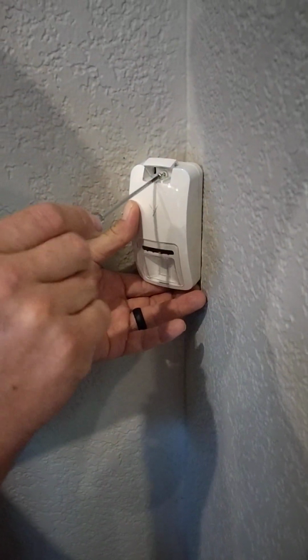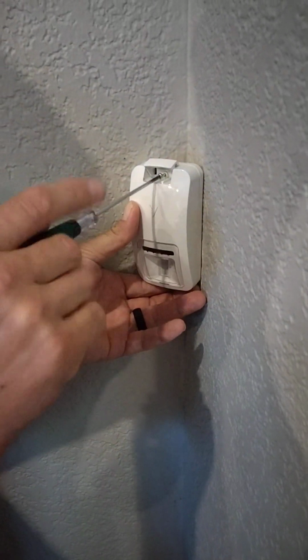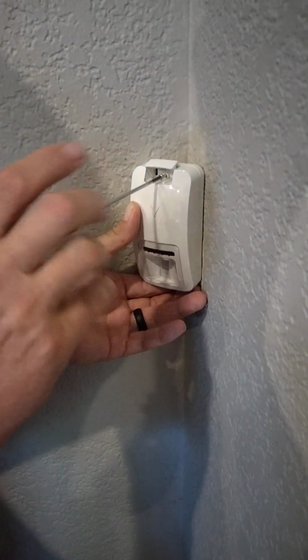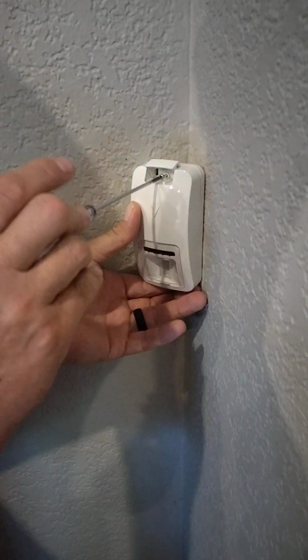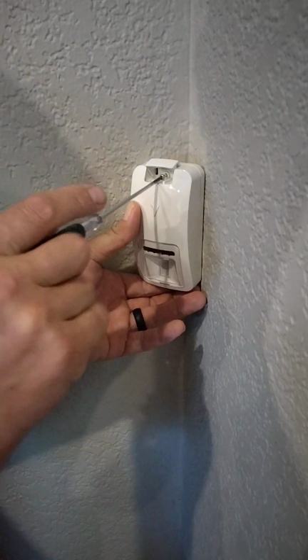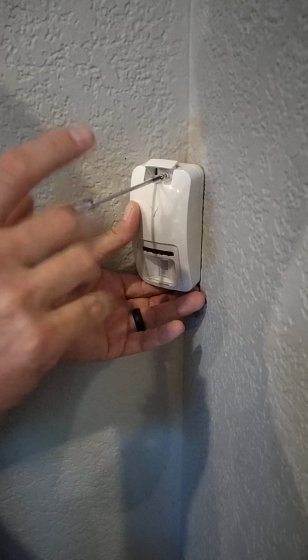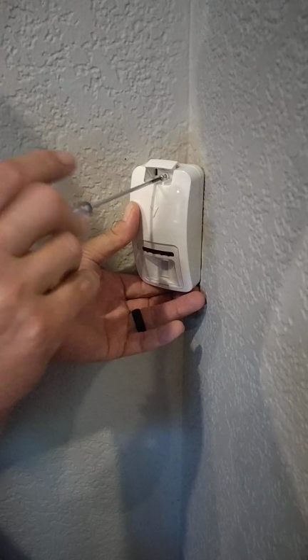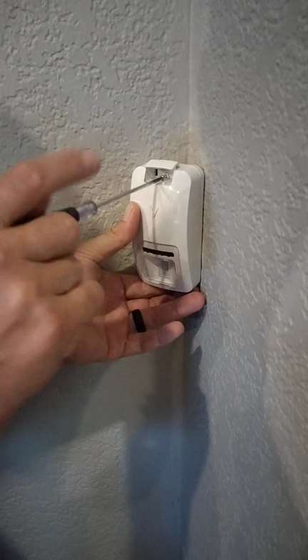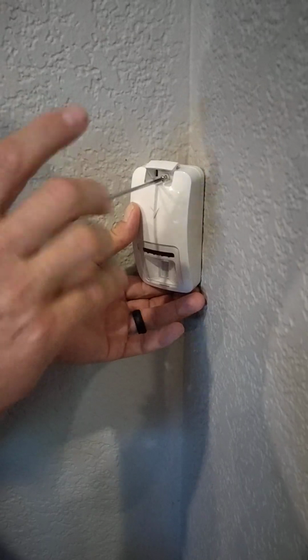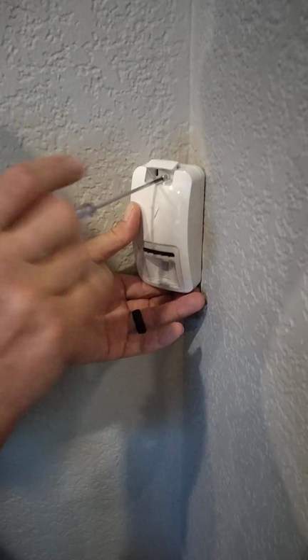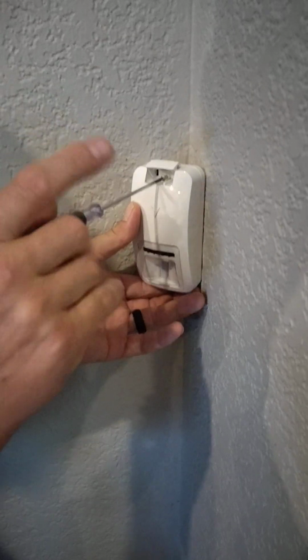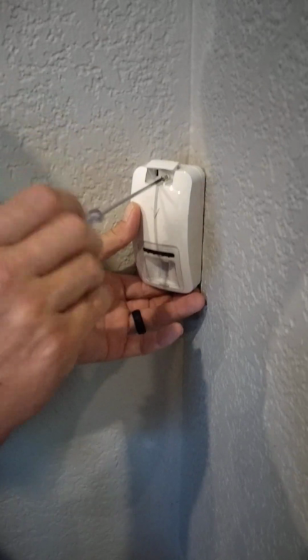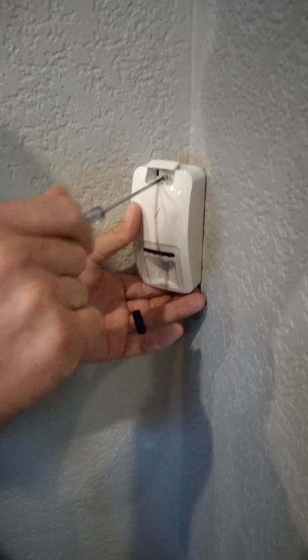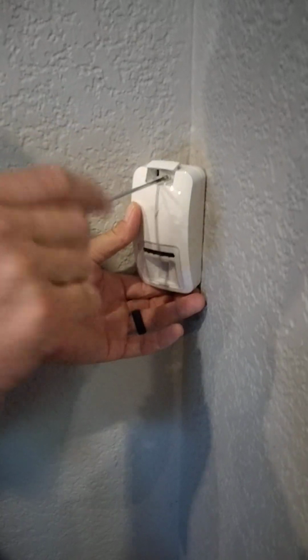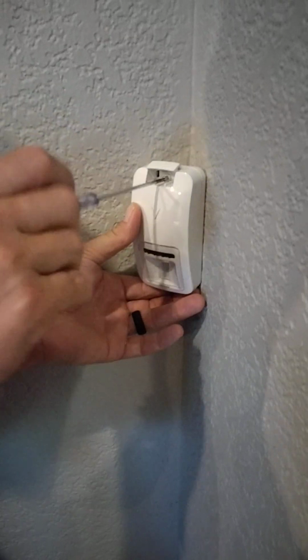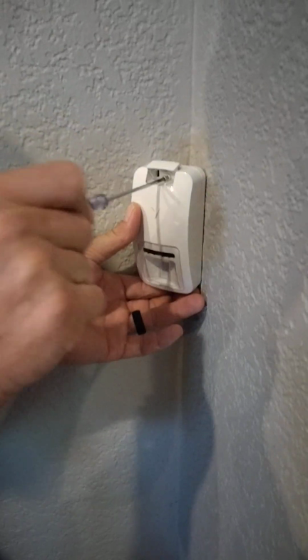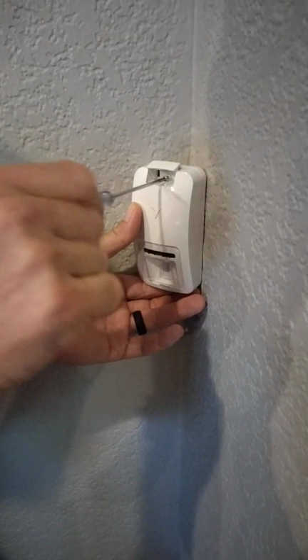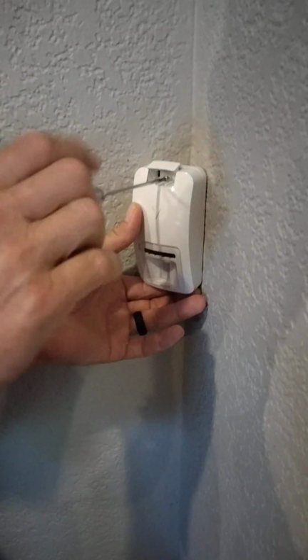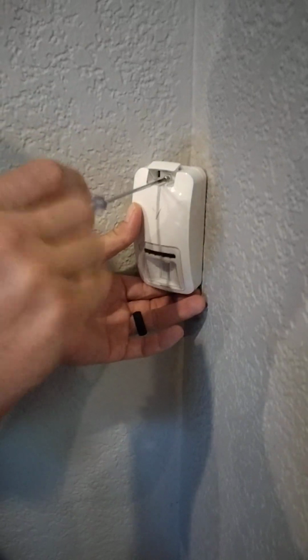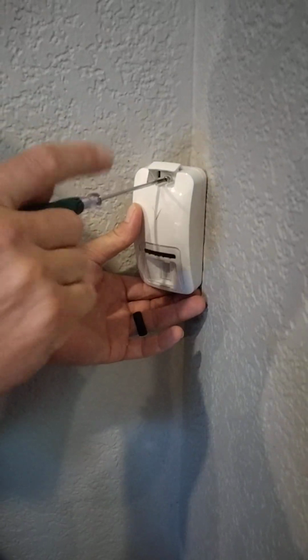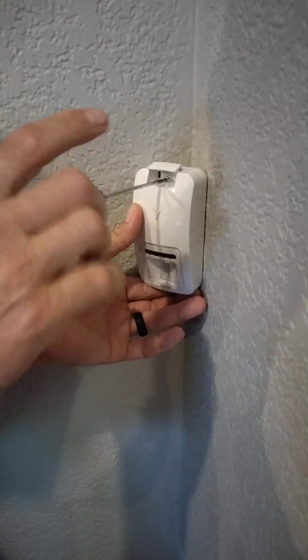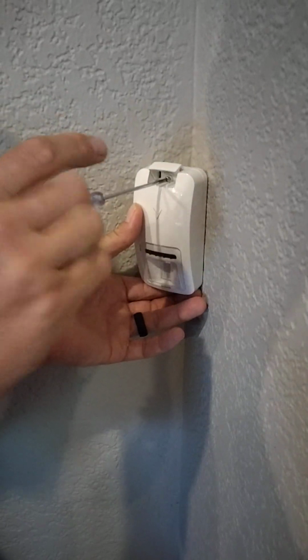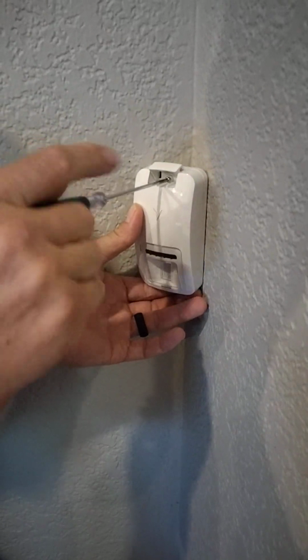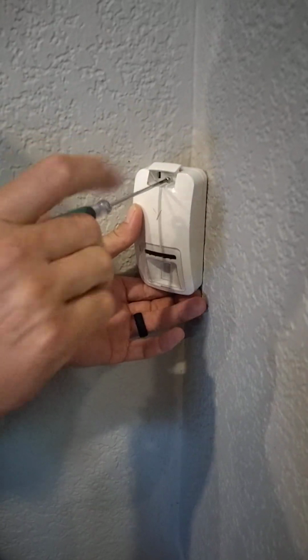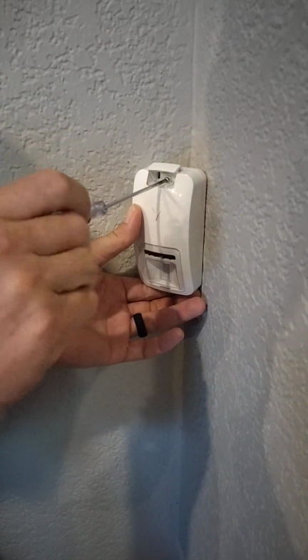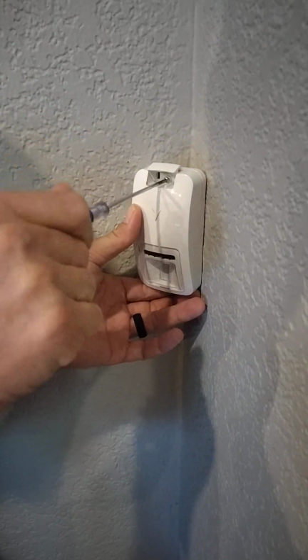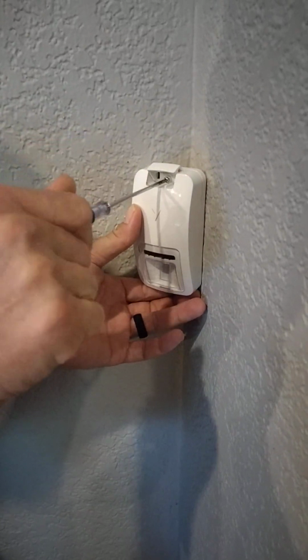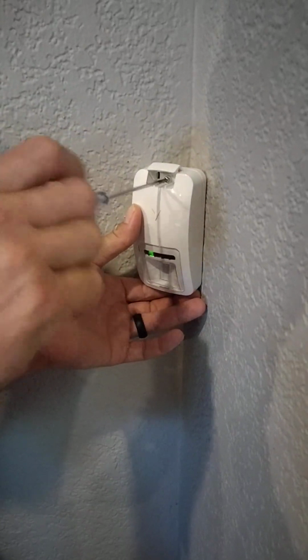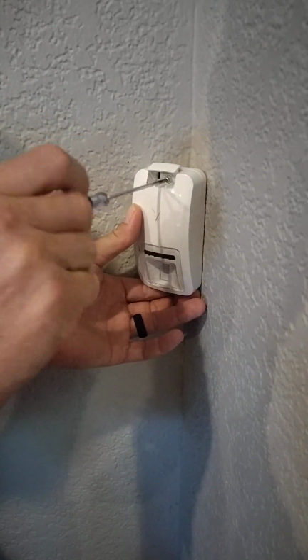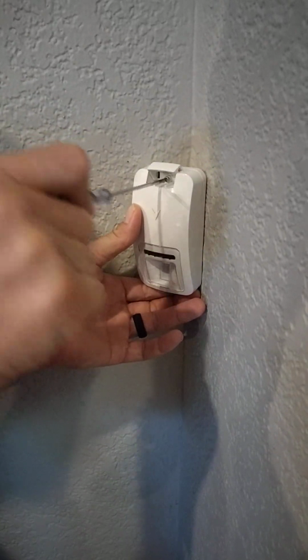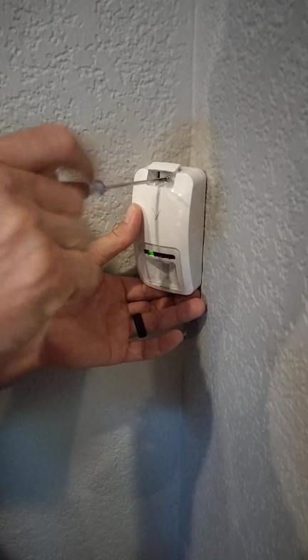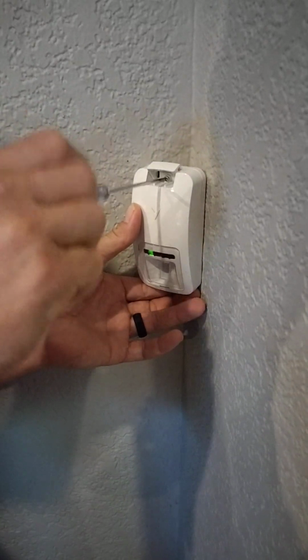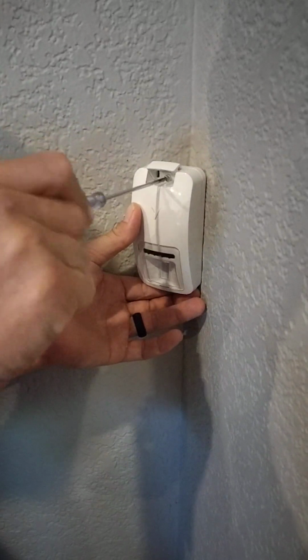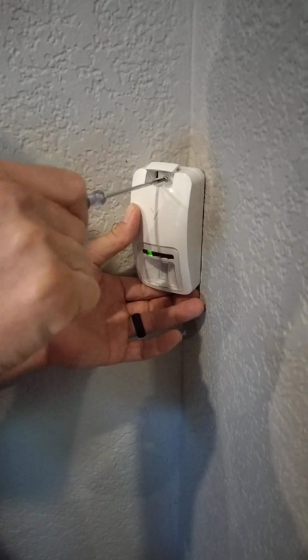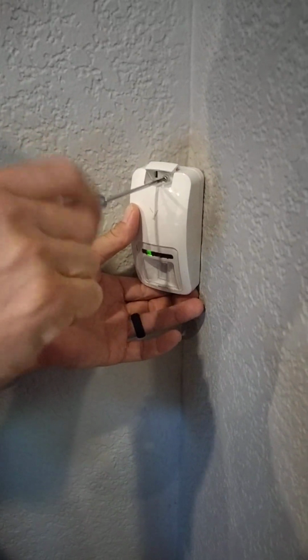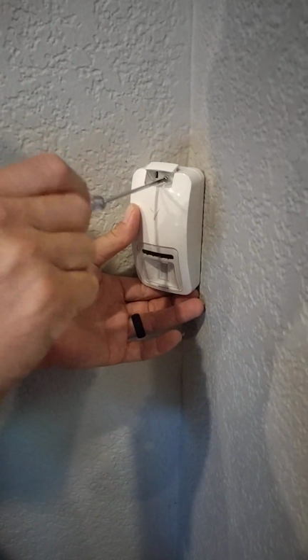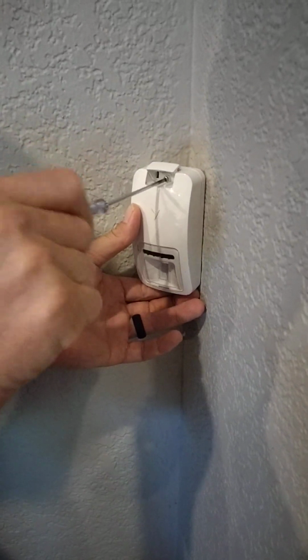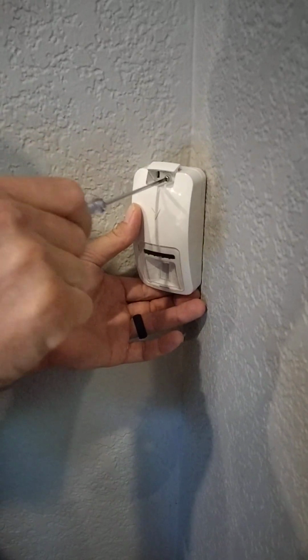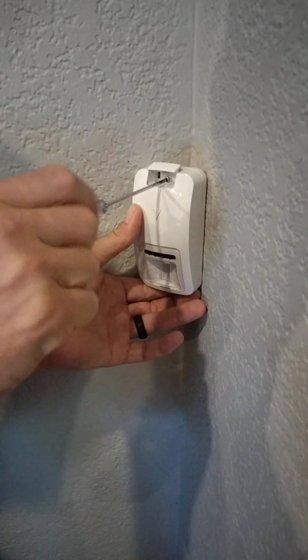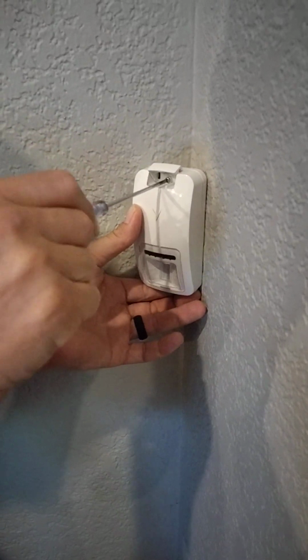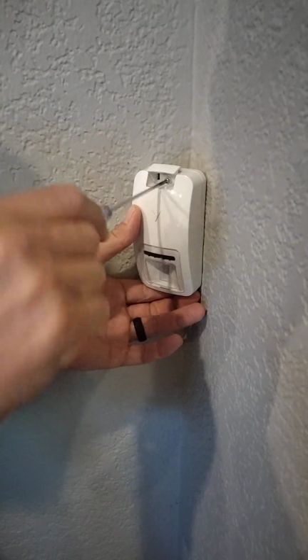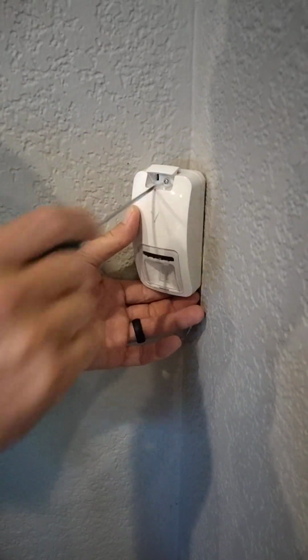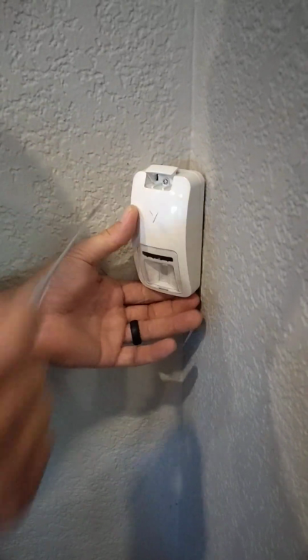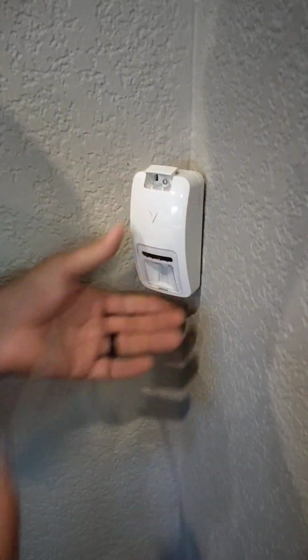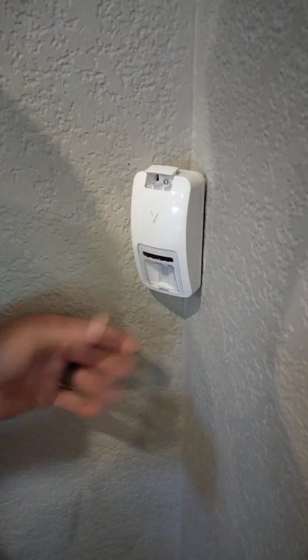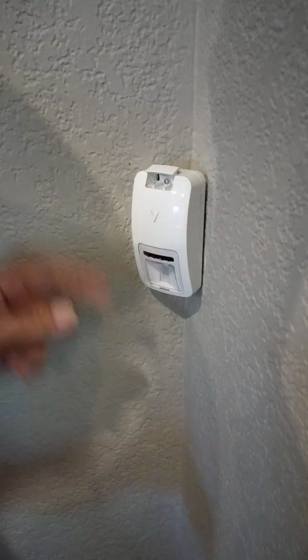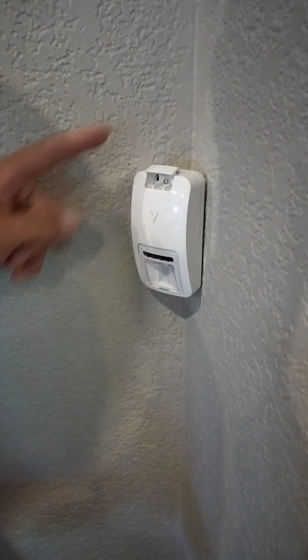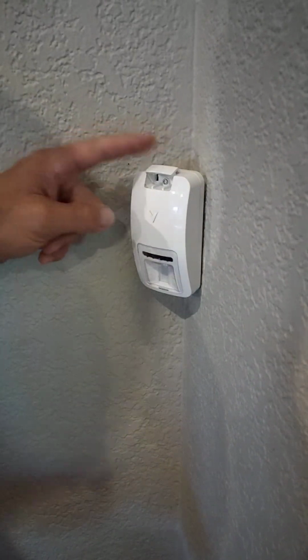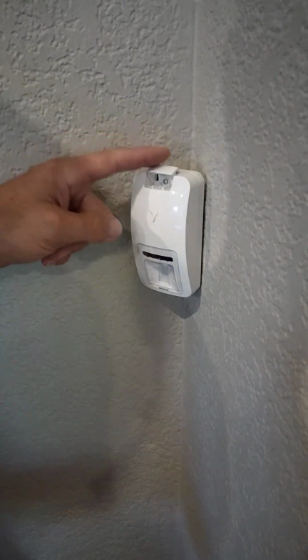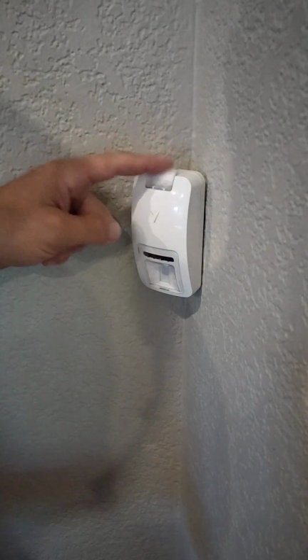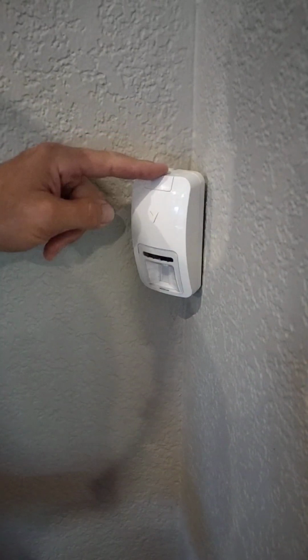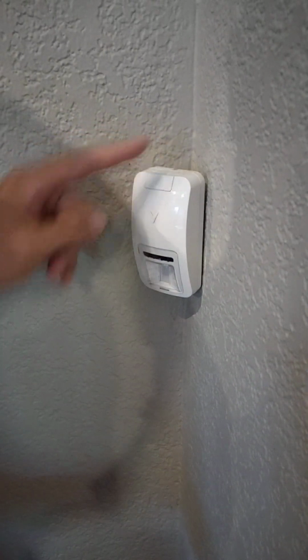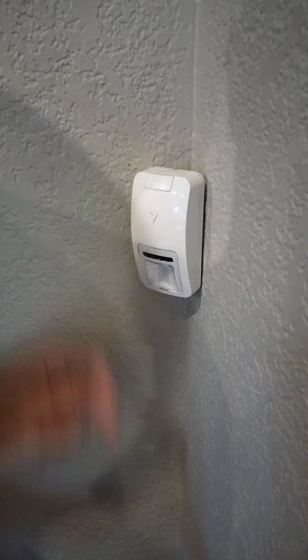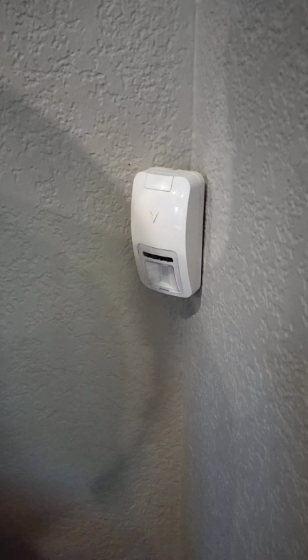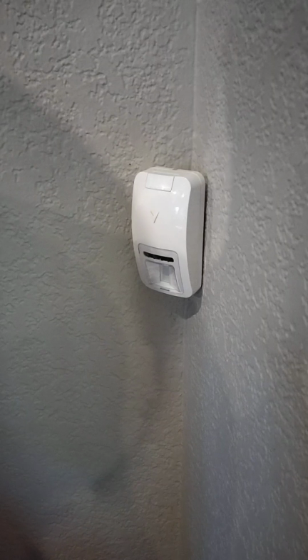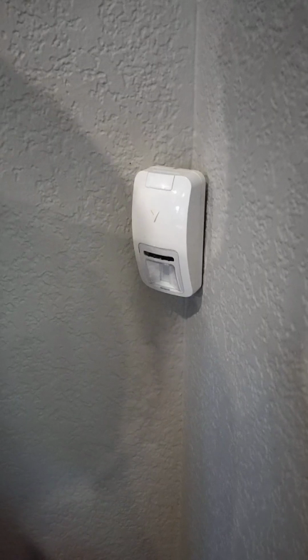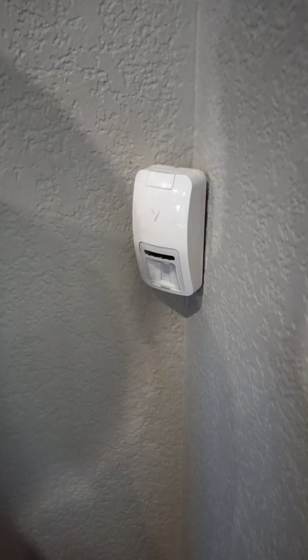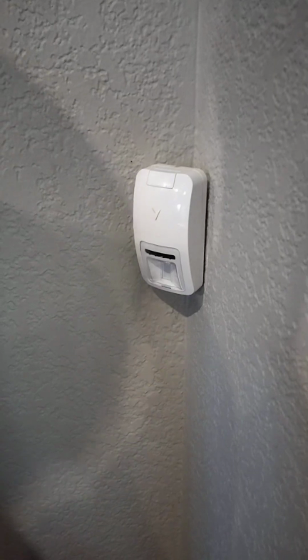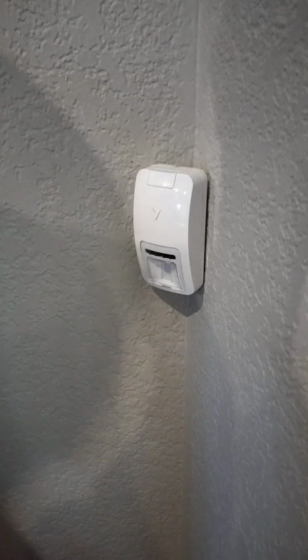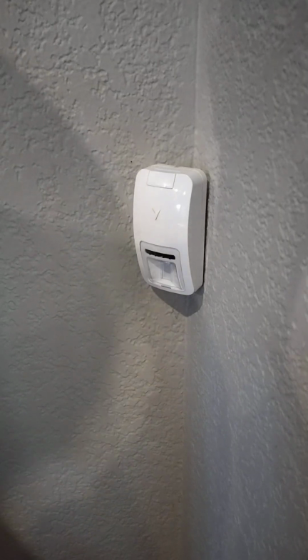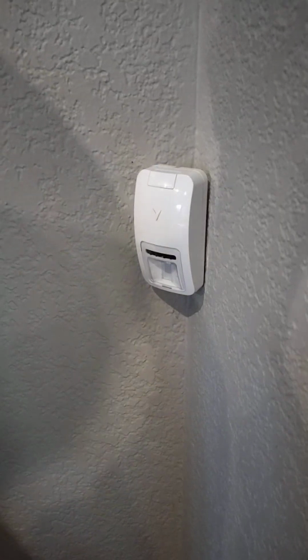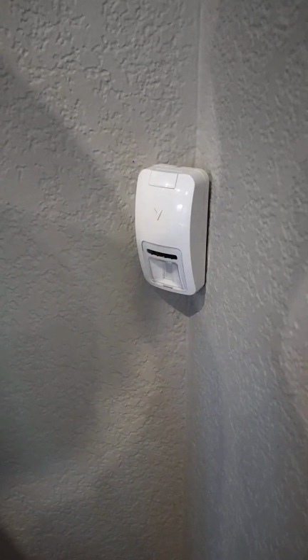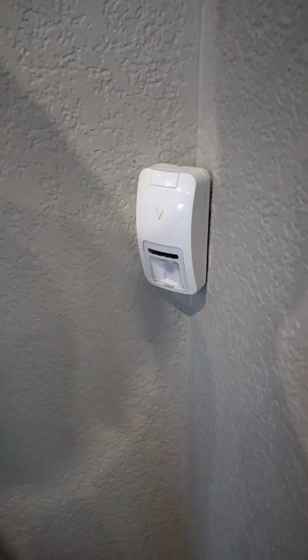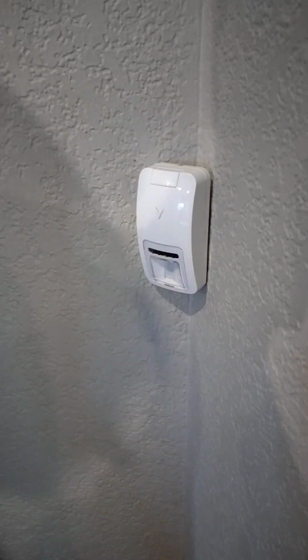Simply tighten it back down, close the hatch, and you're done.